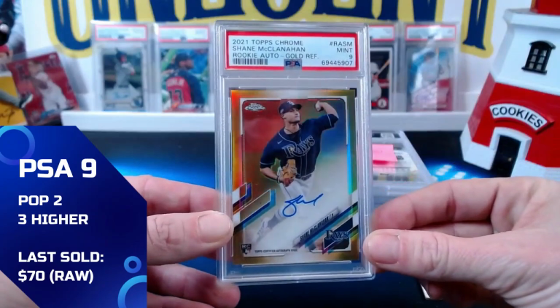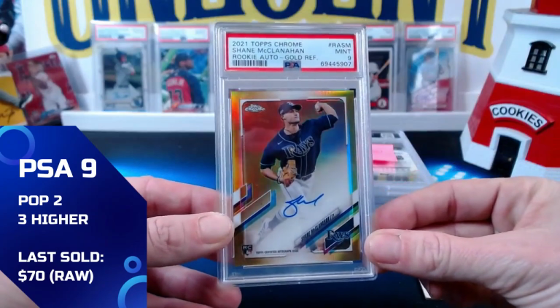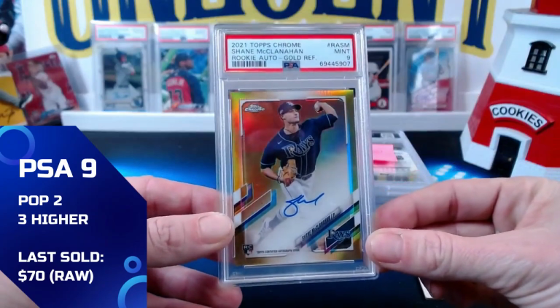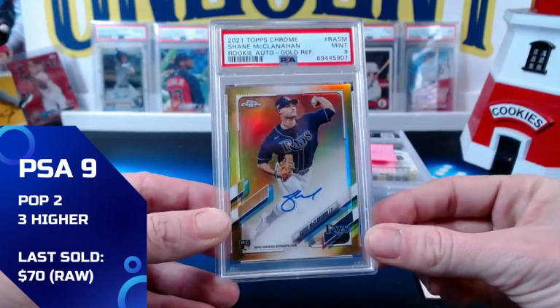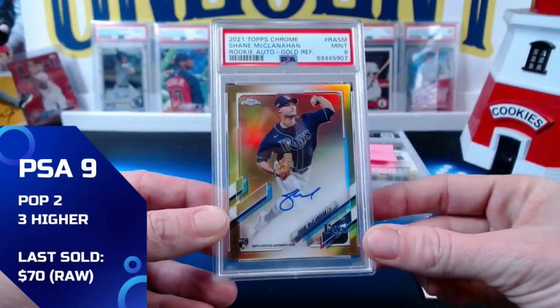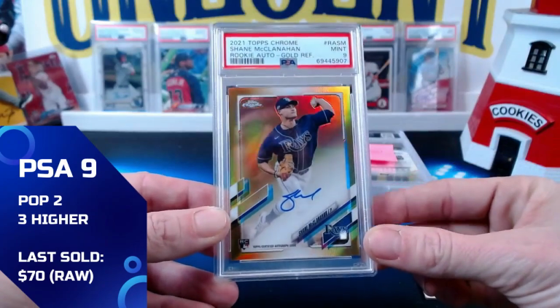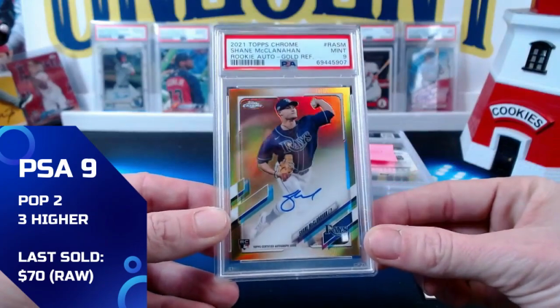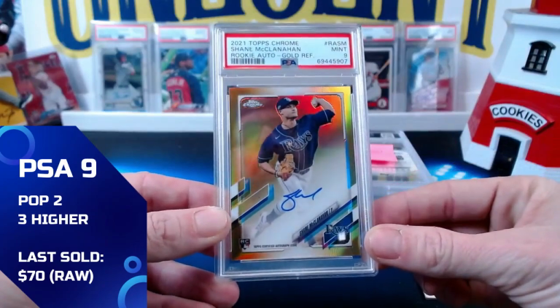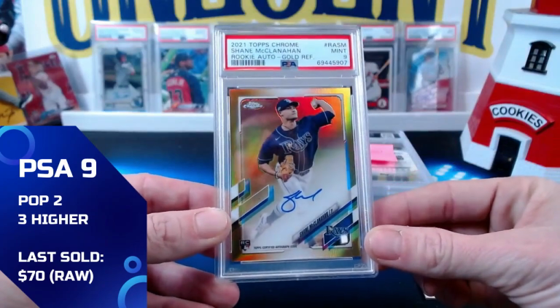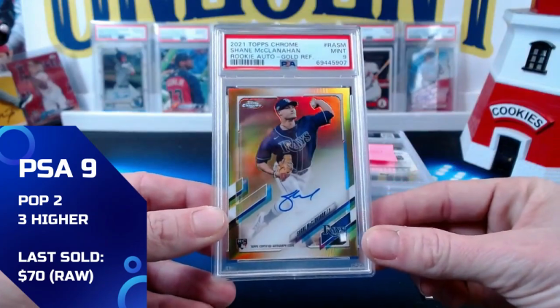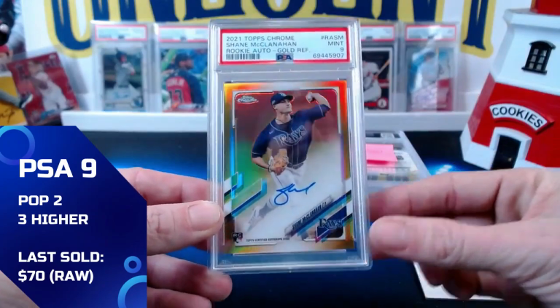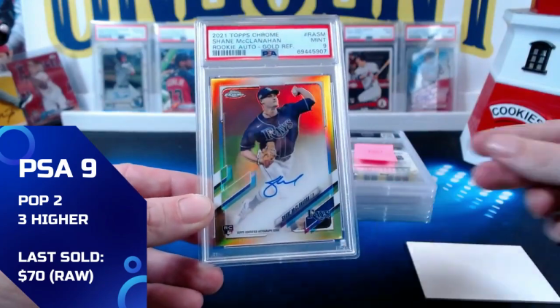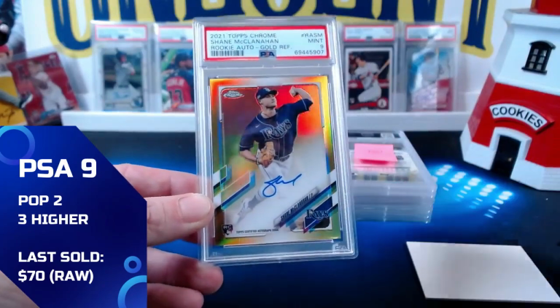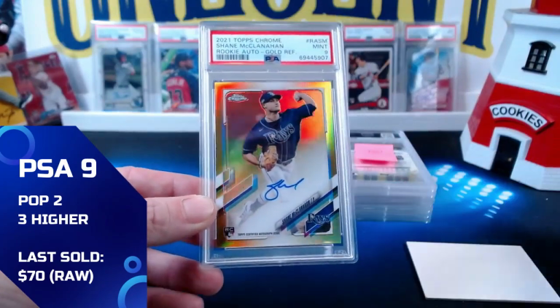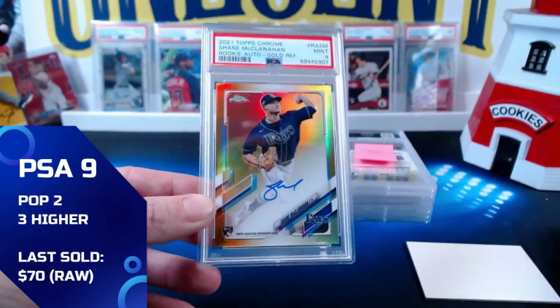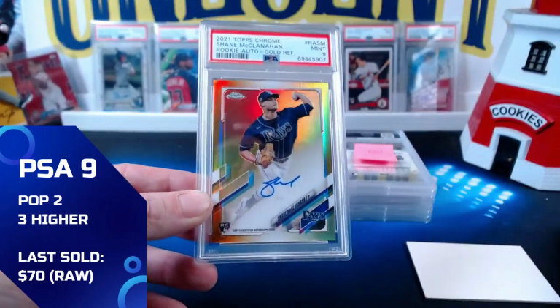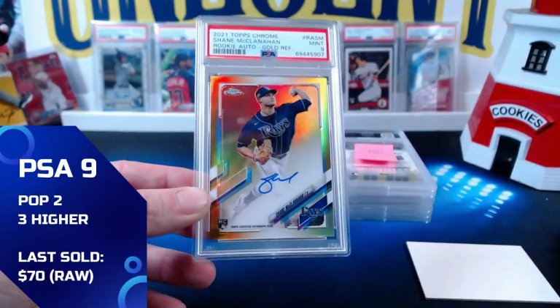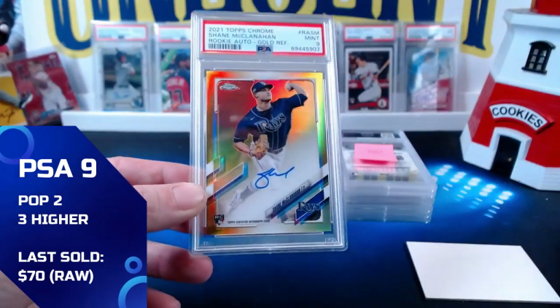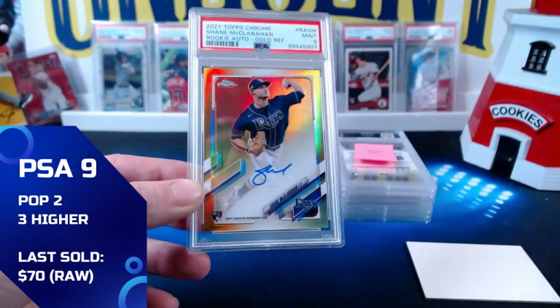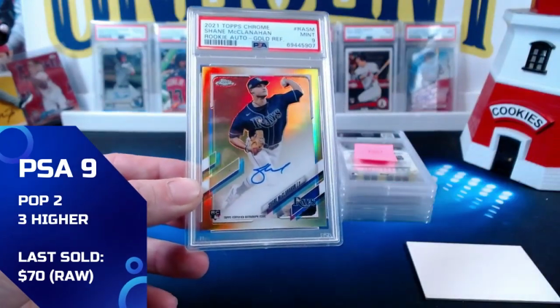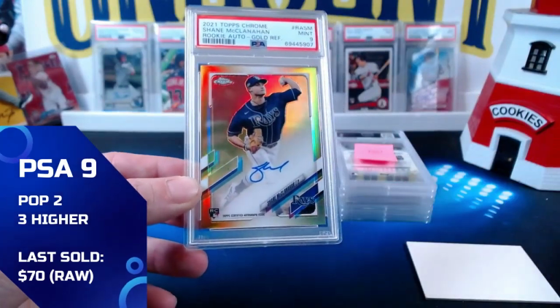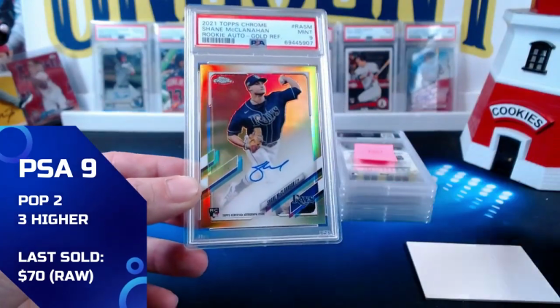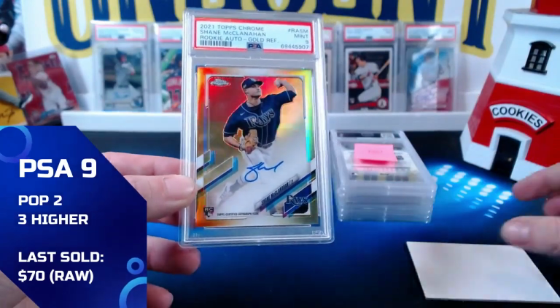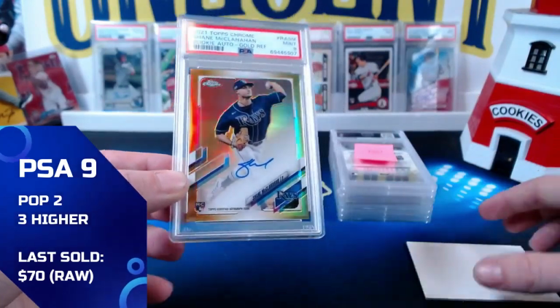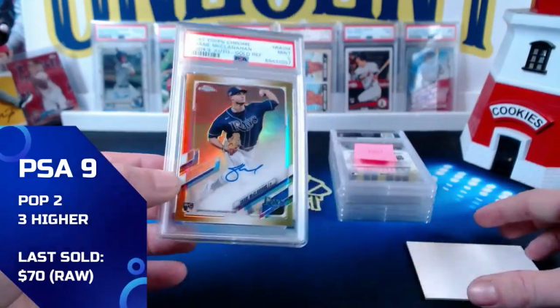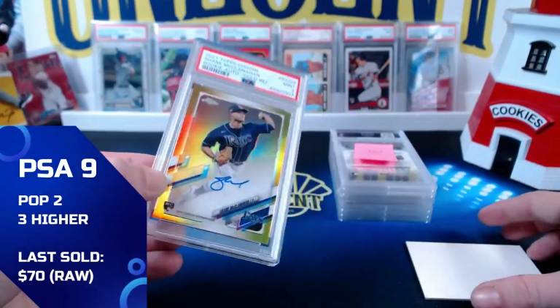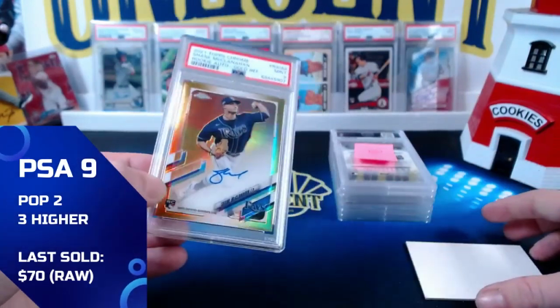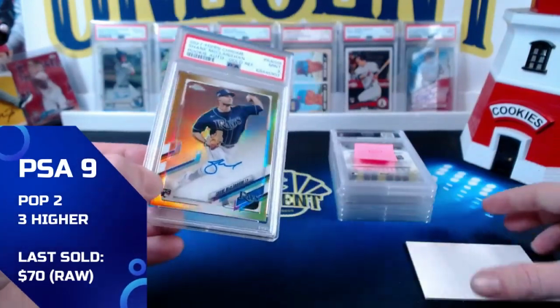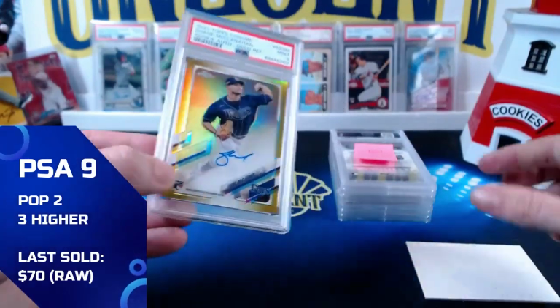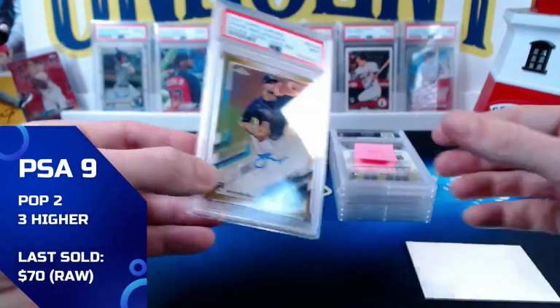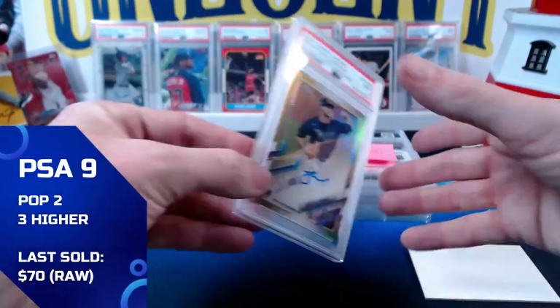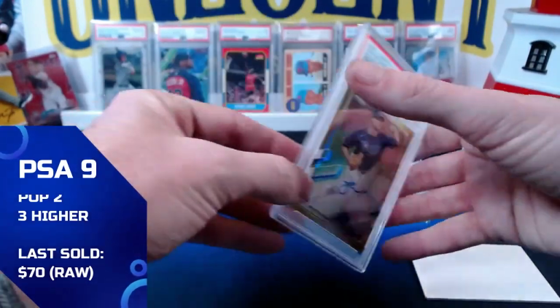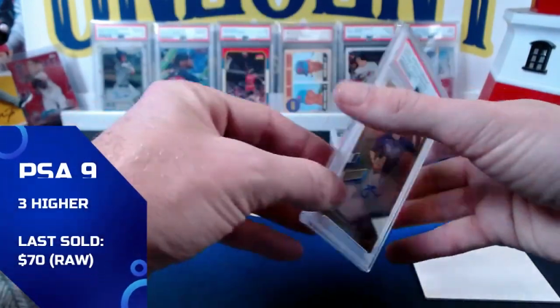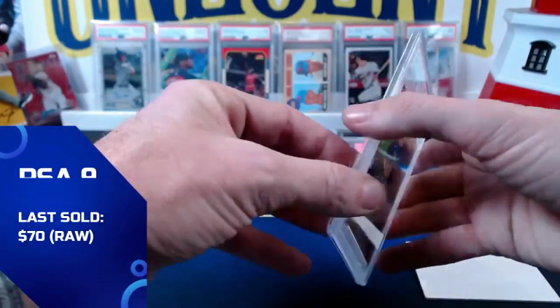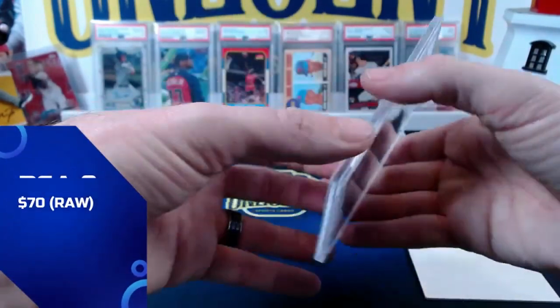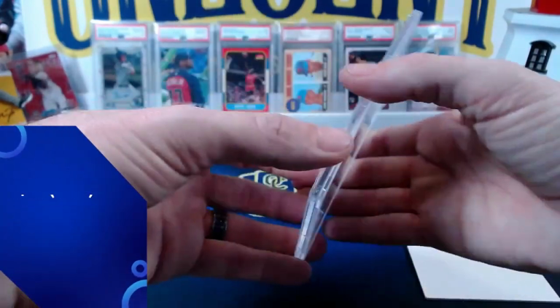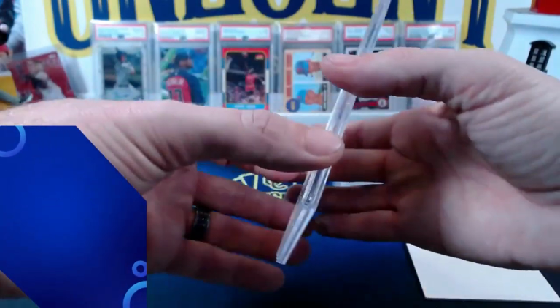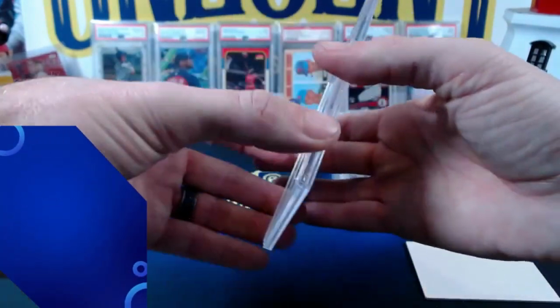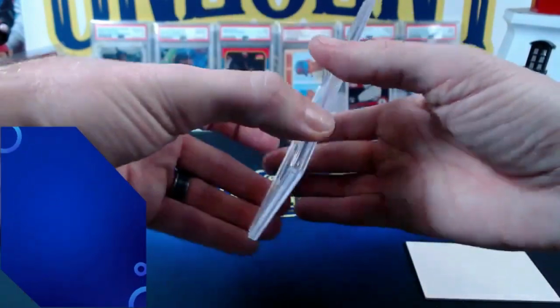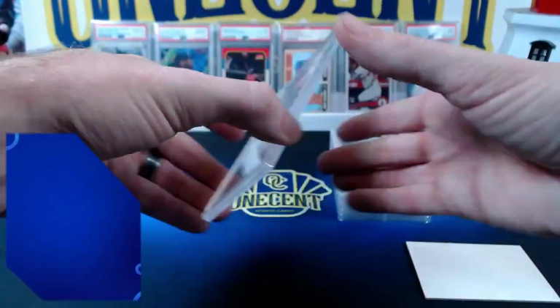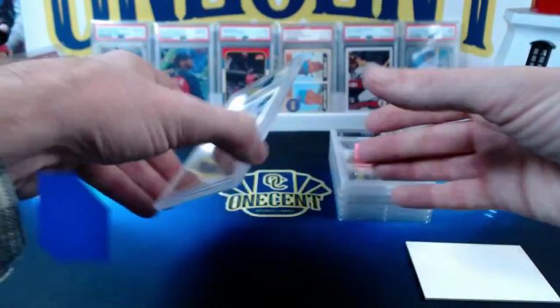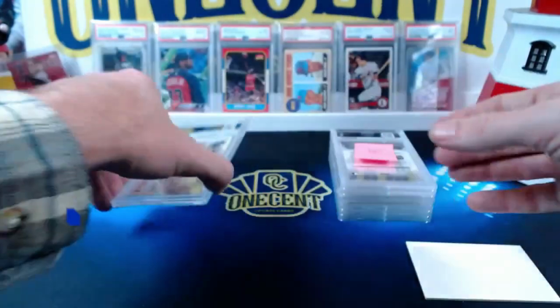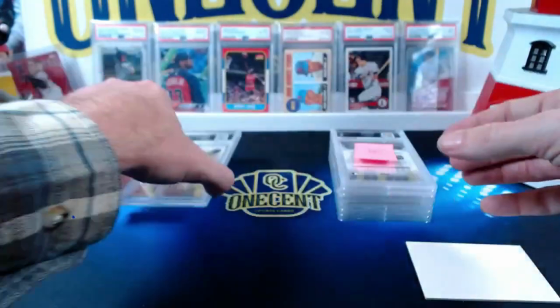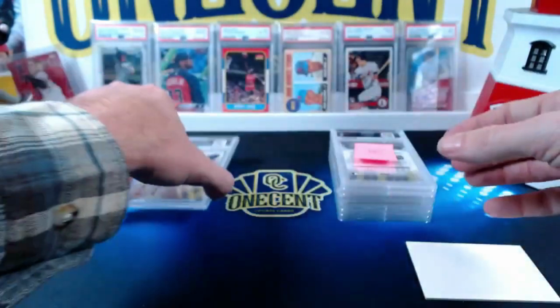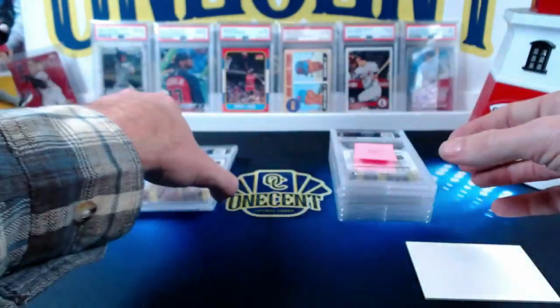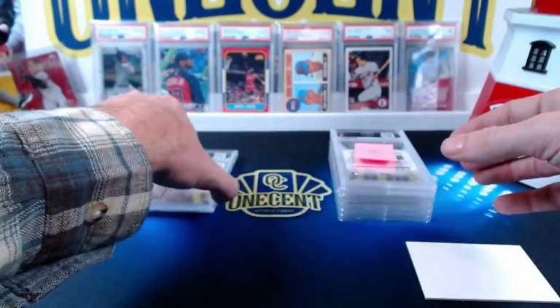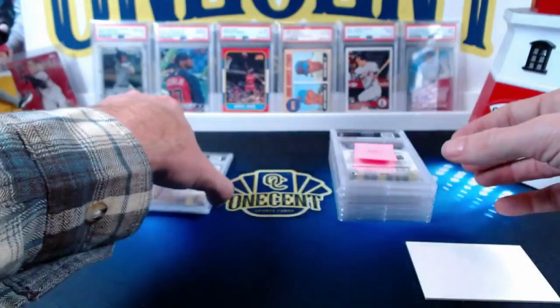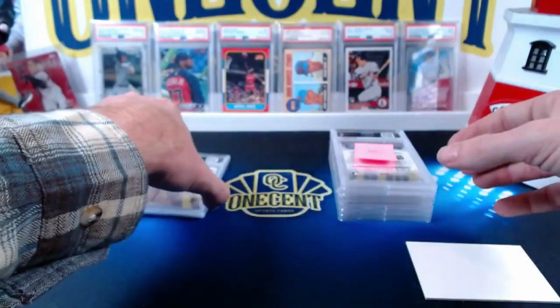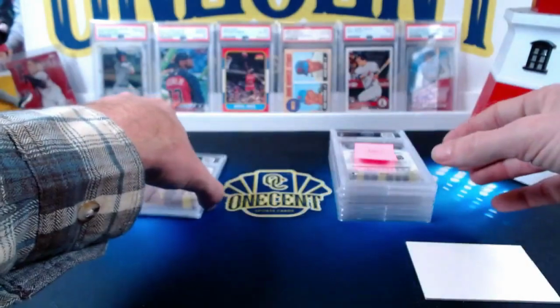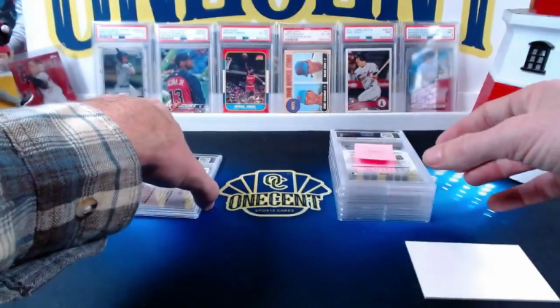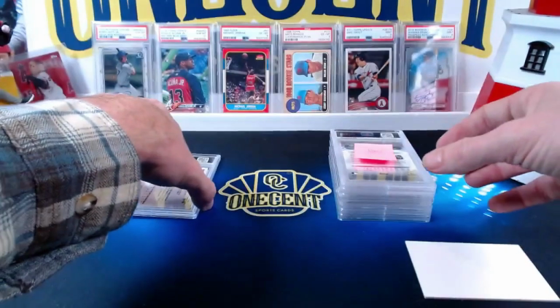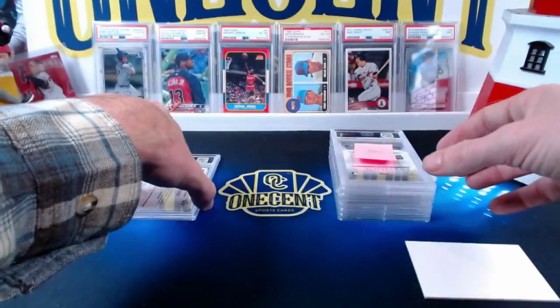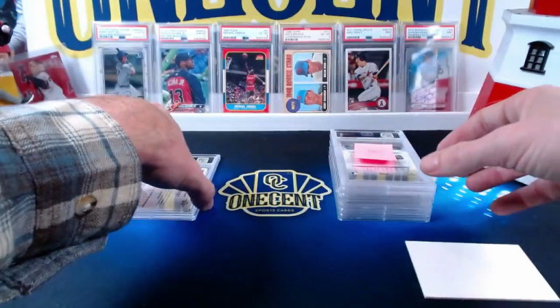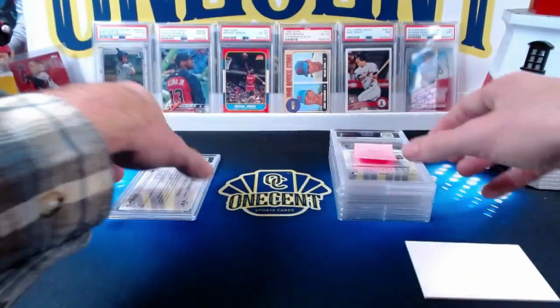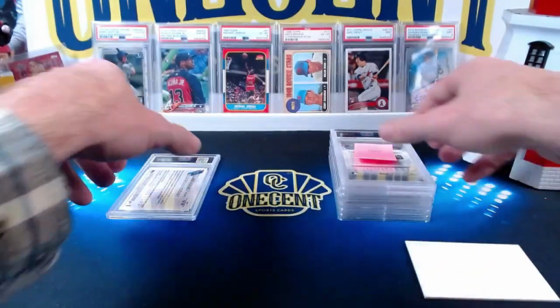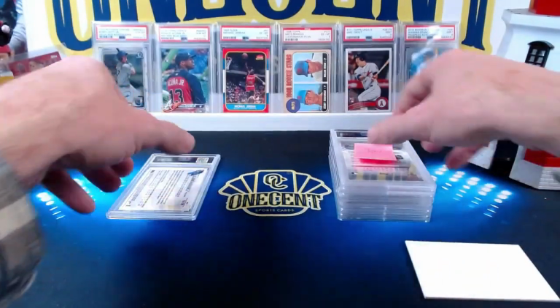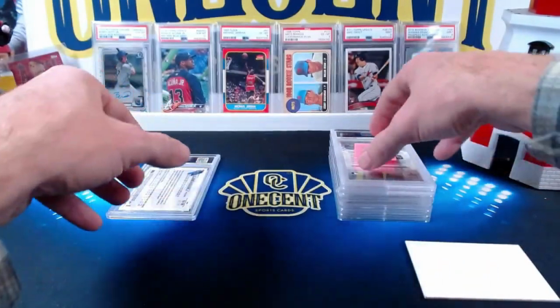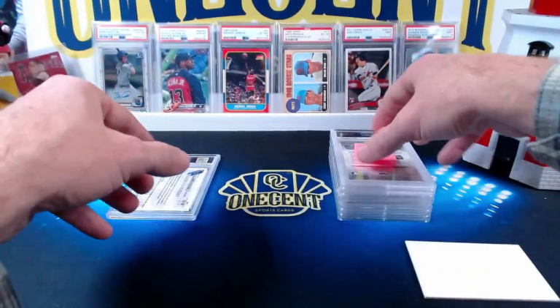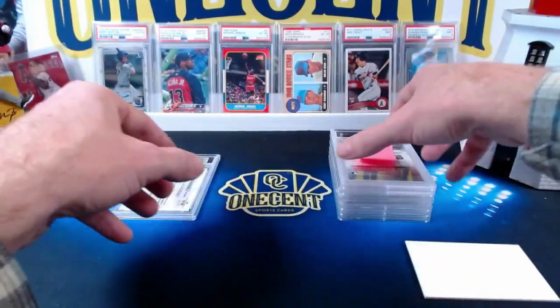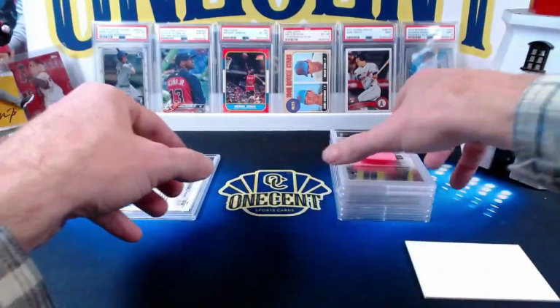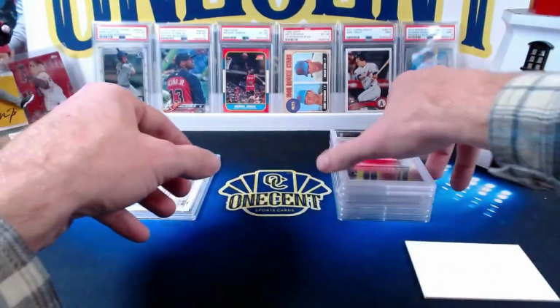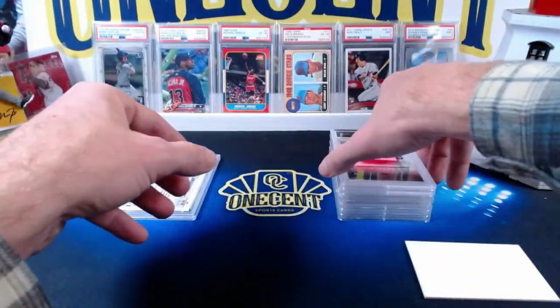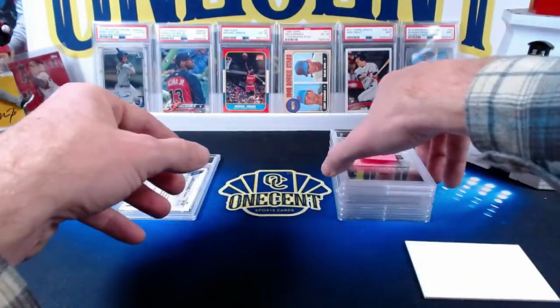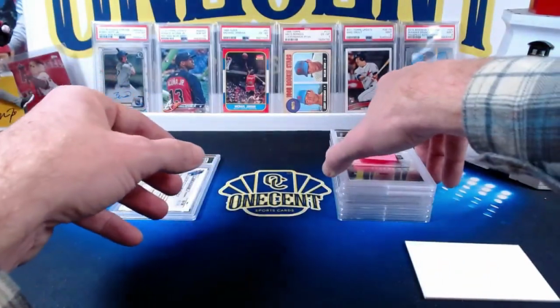The Shane McClanahan gold refractor auto comes in at a Mint 9. So we get the Mint 9 for Ronnie — Ronnie, congrats on that one!